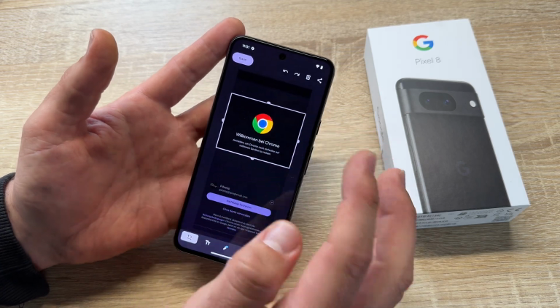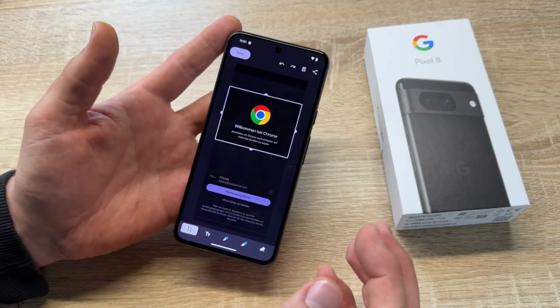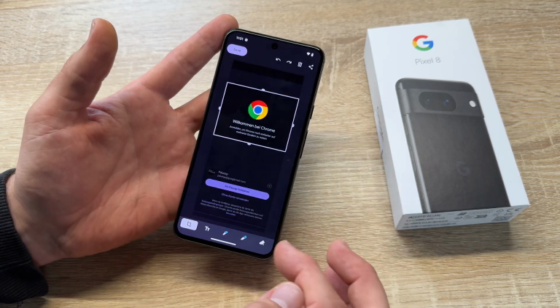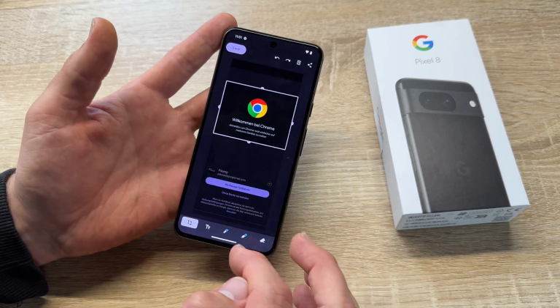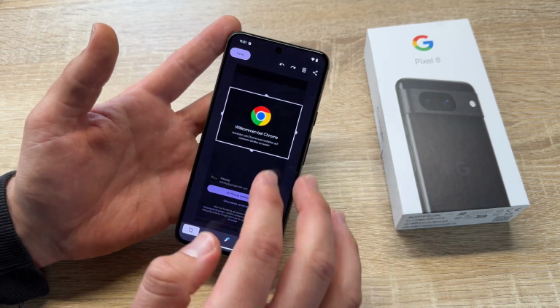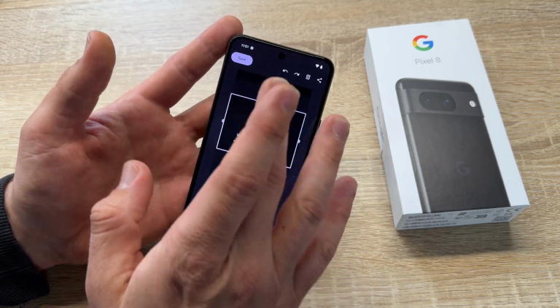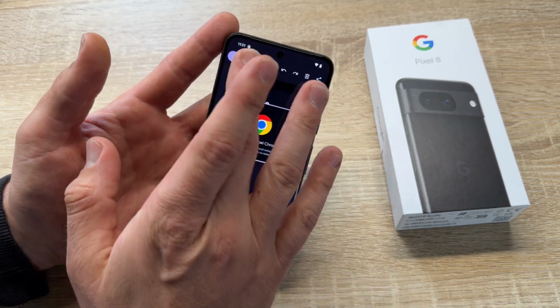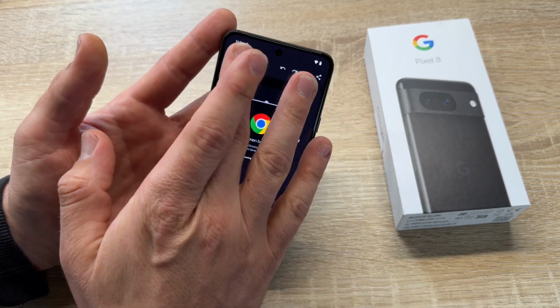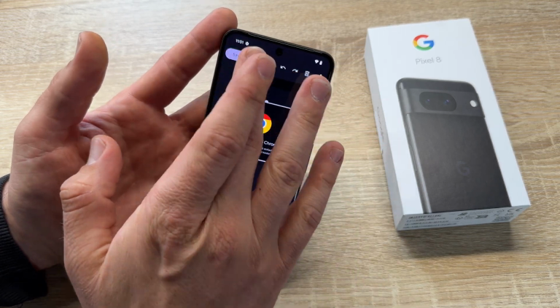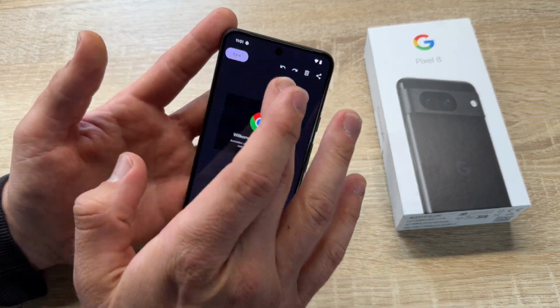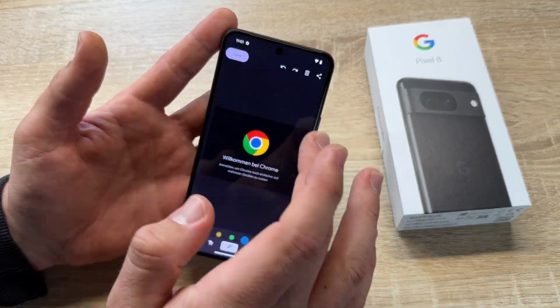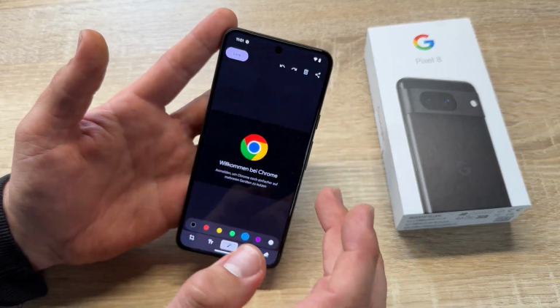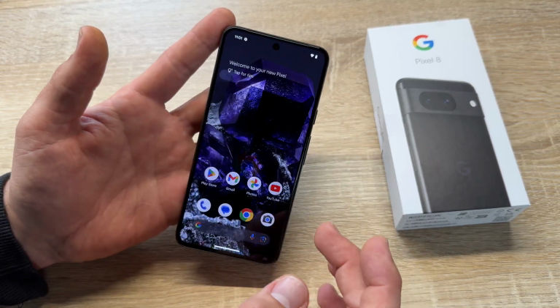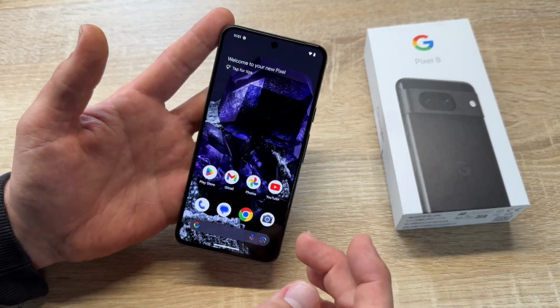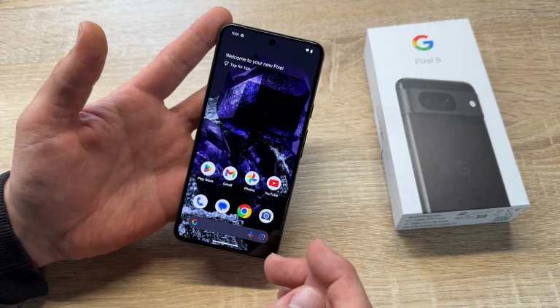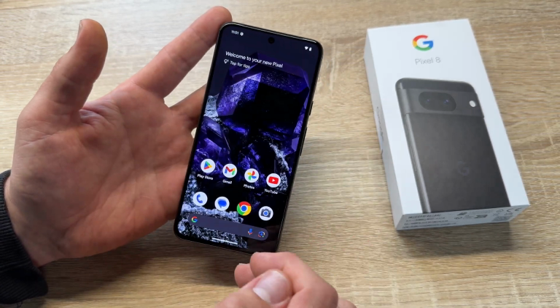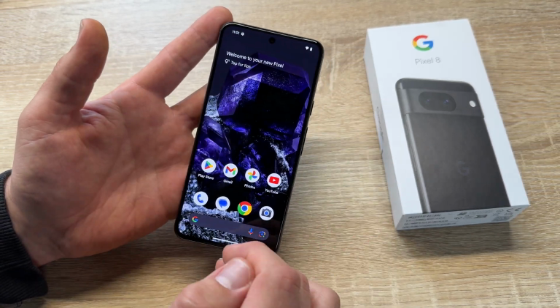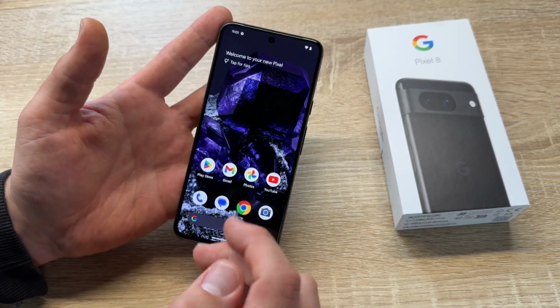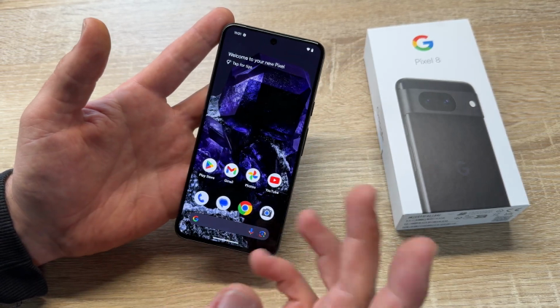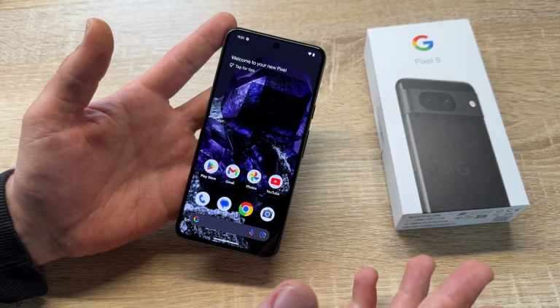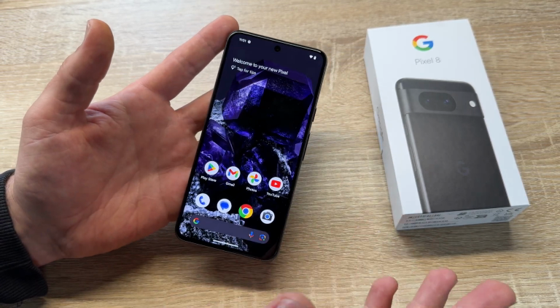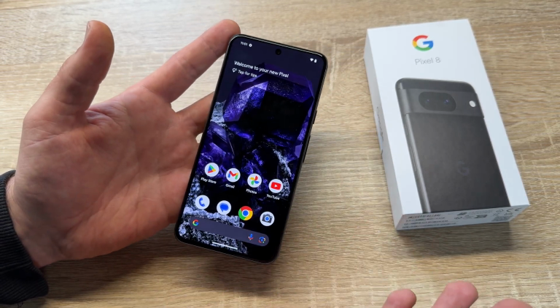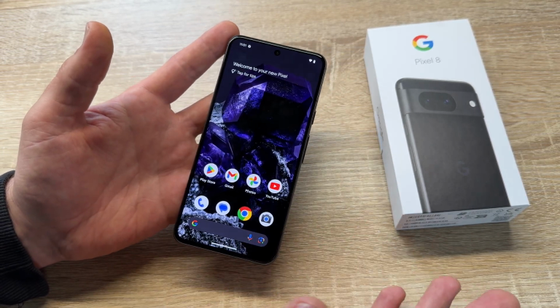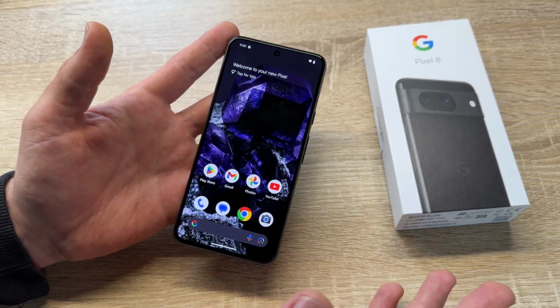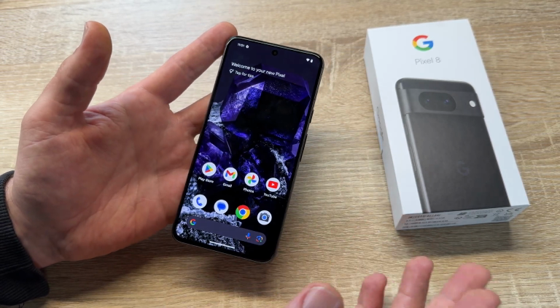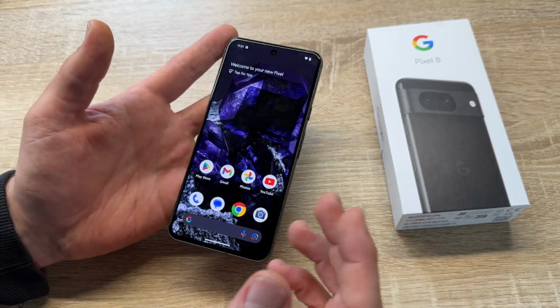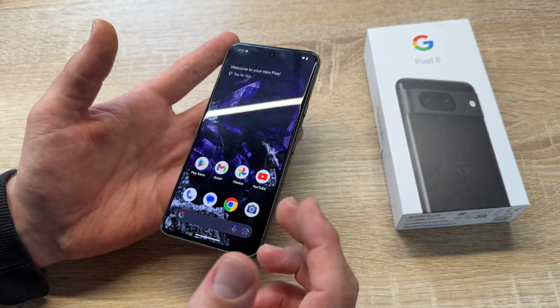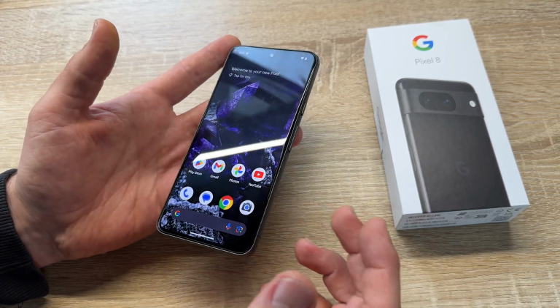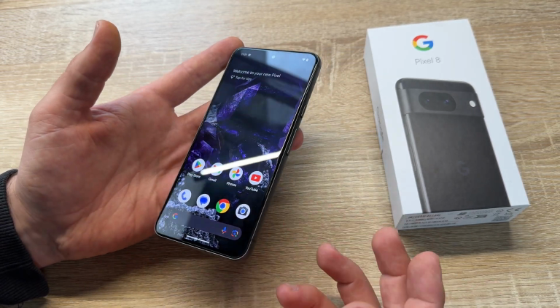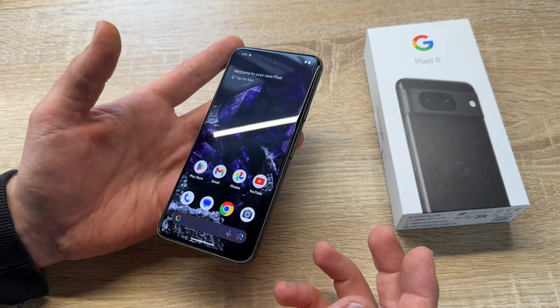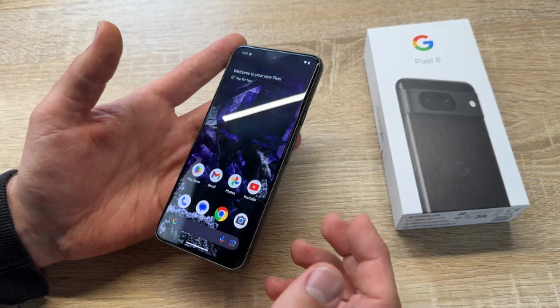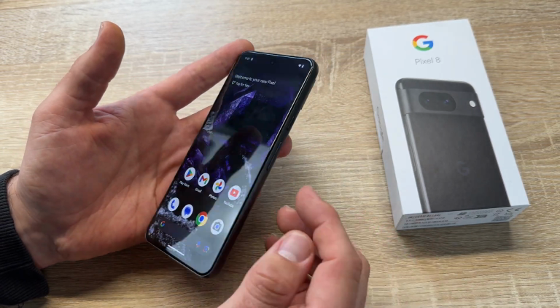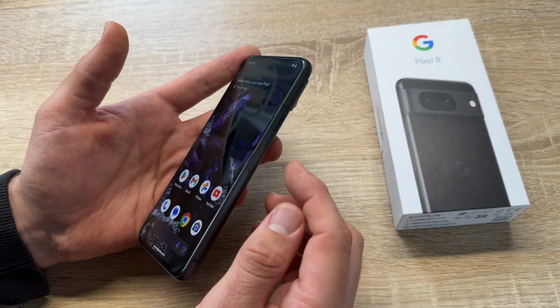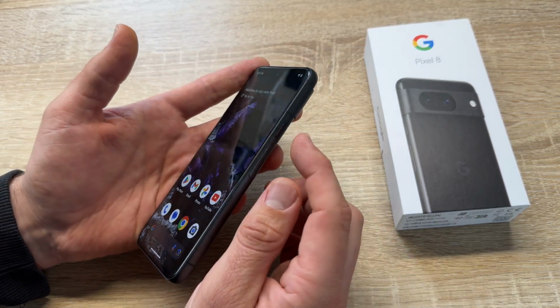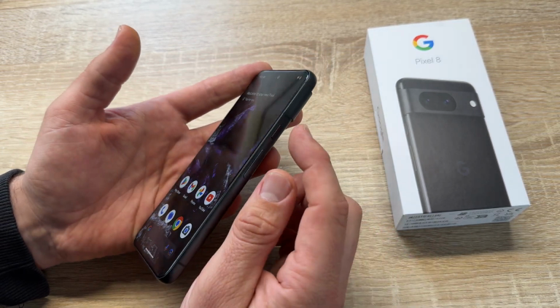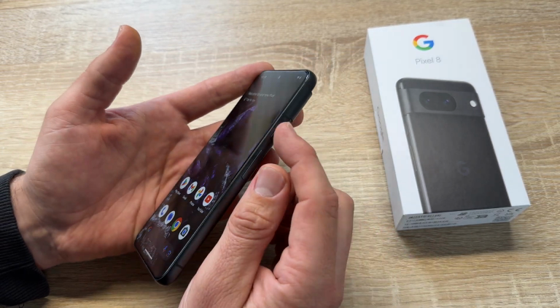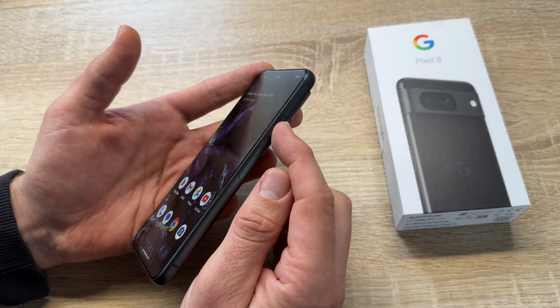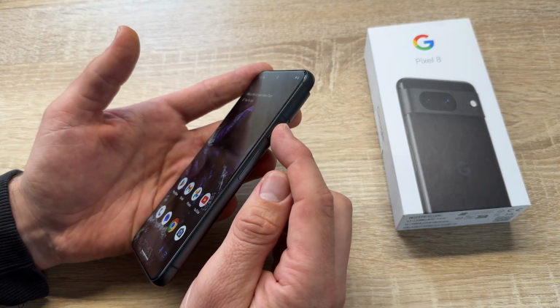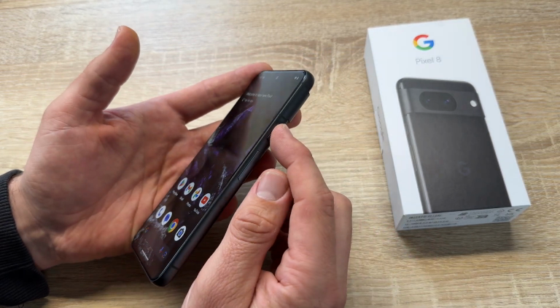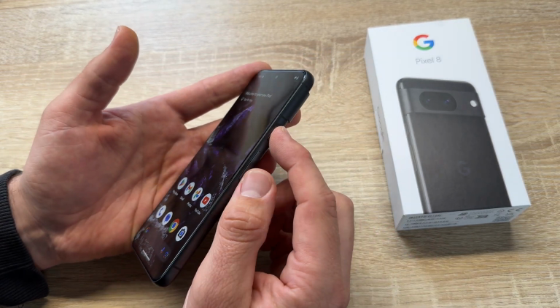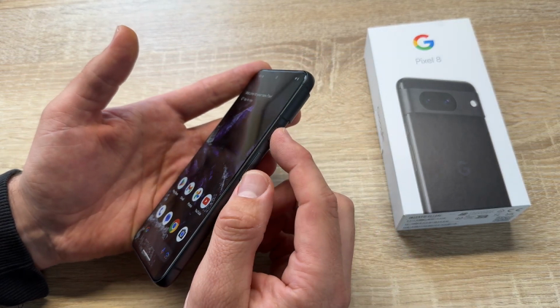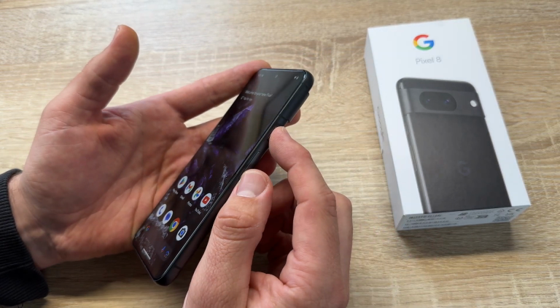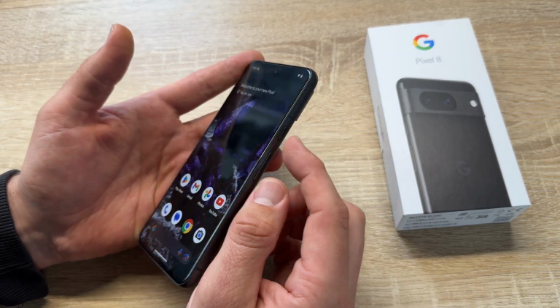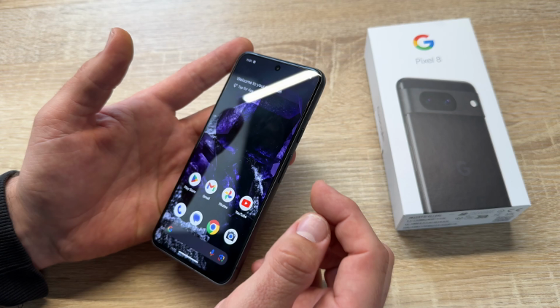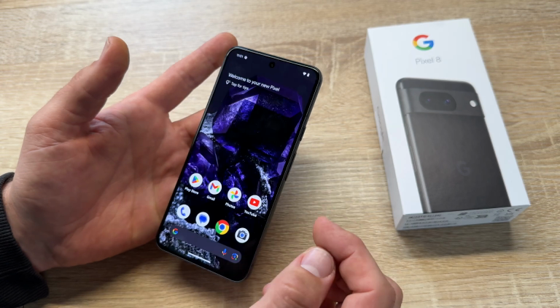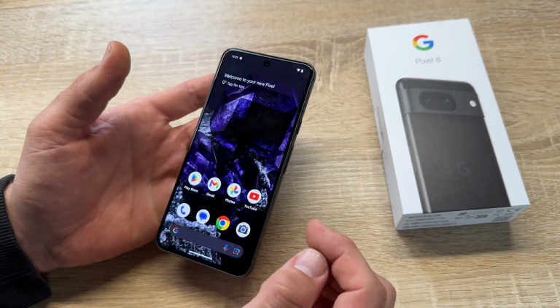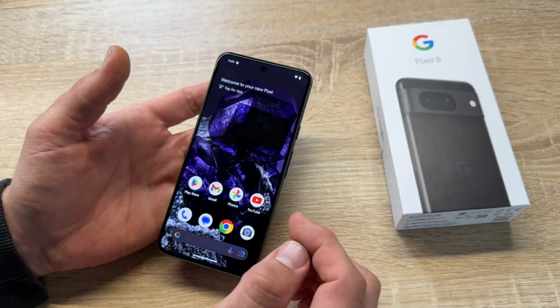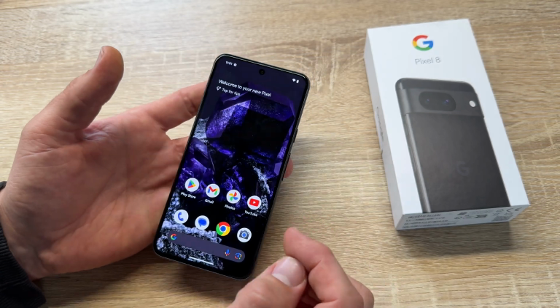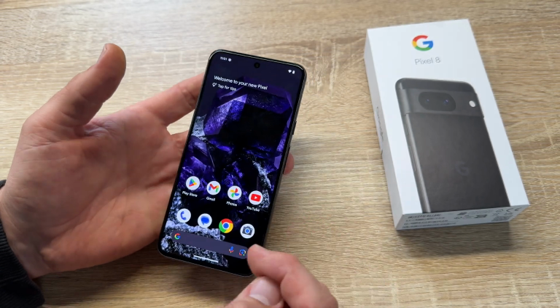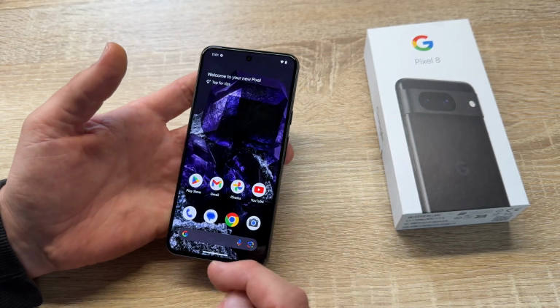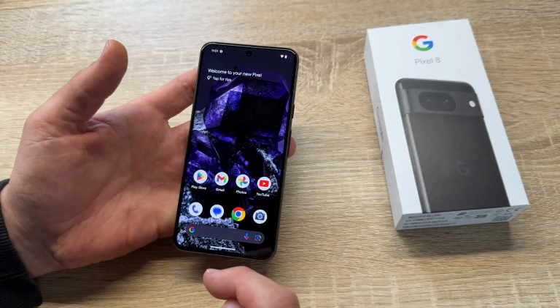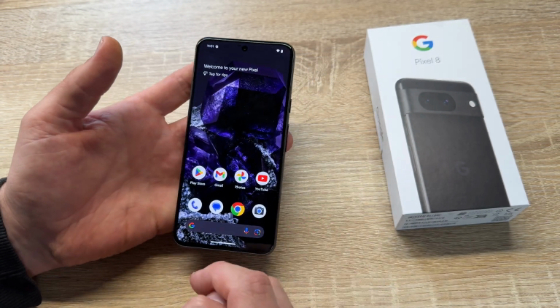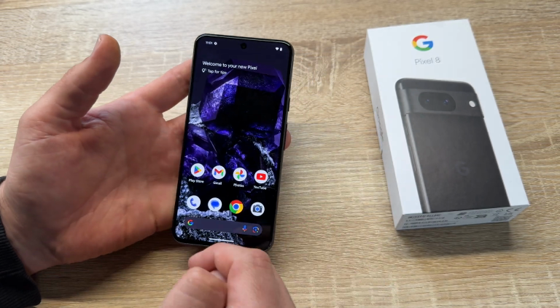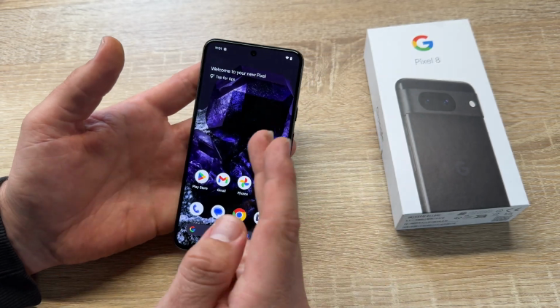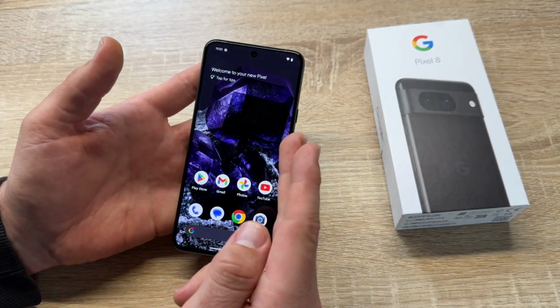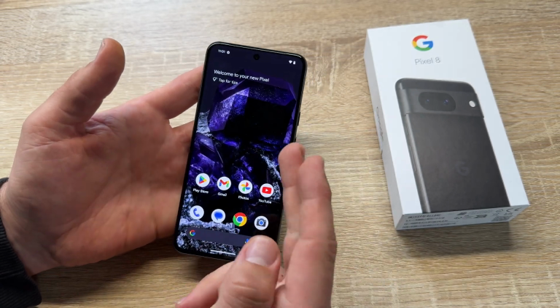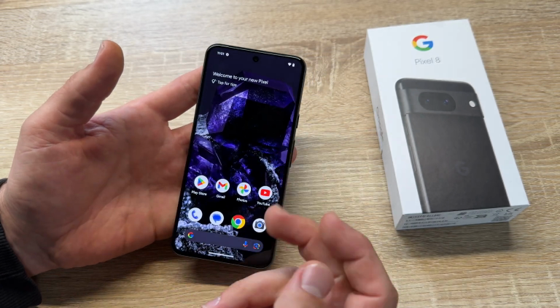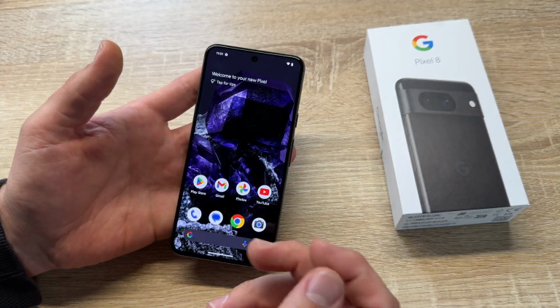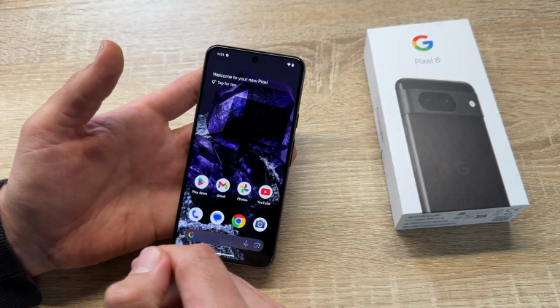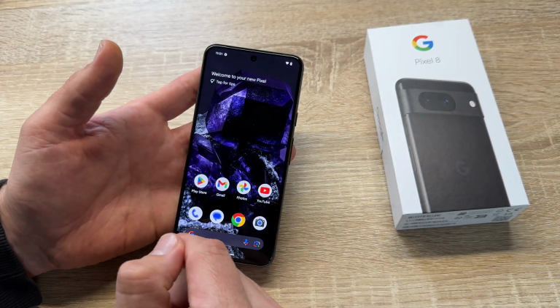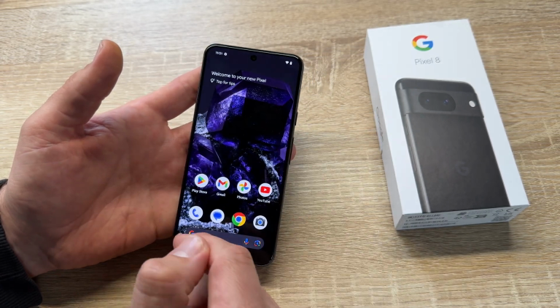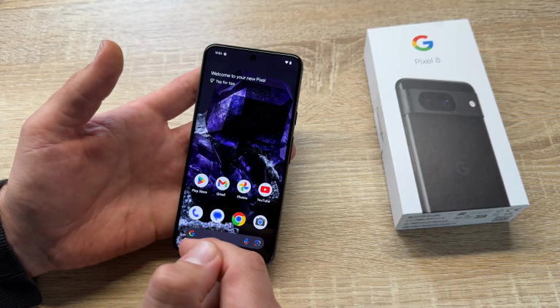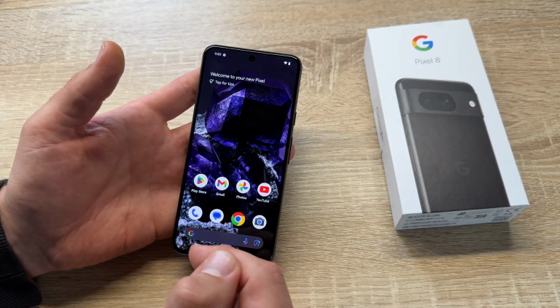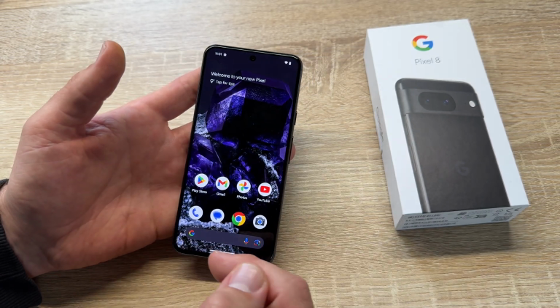As we like, we can save this. That's easy, isn't it? Power button and volume down, or swipe up and make a screenshot.